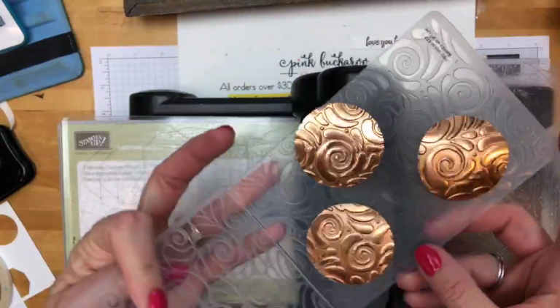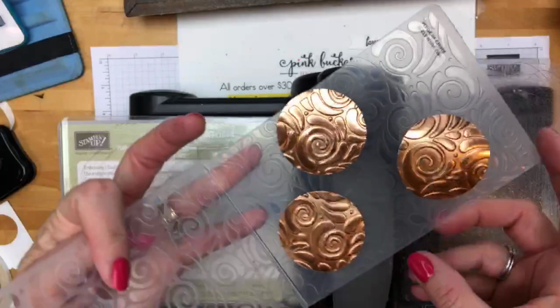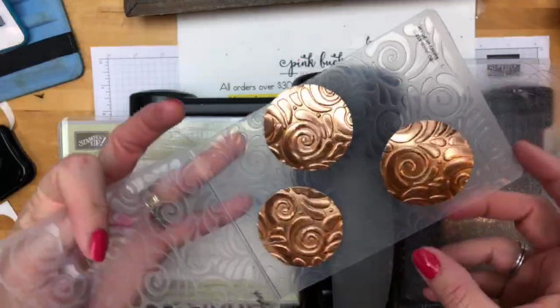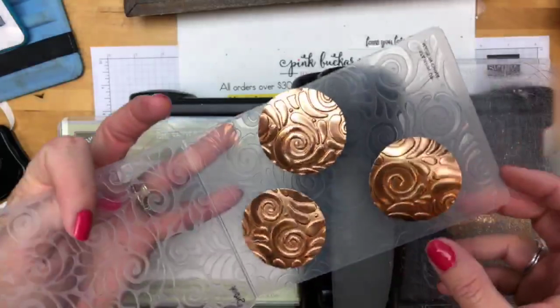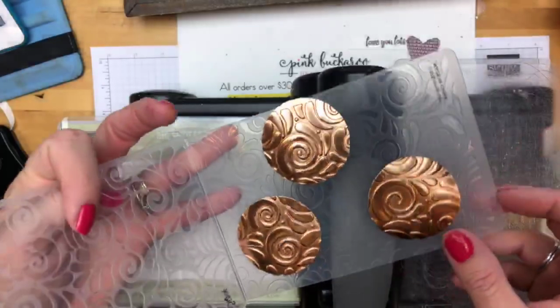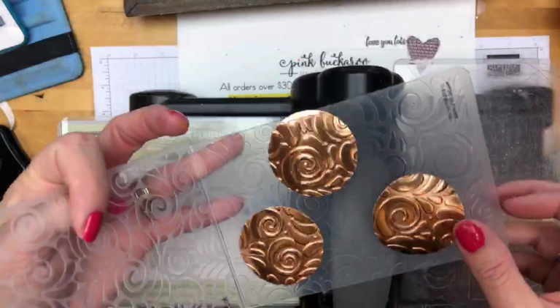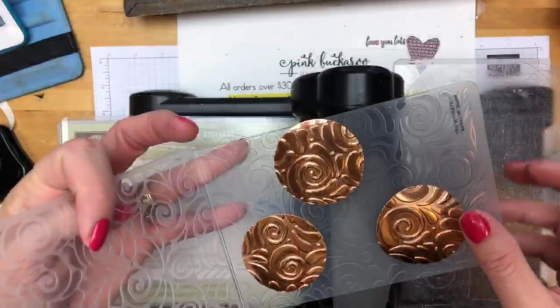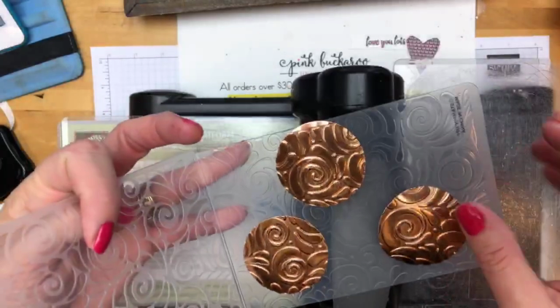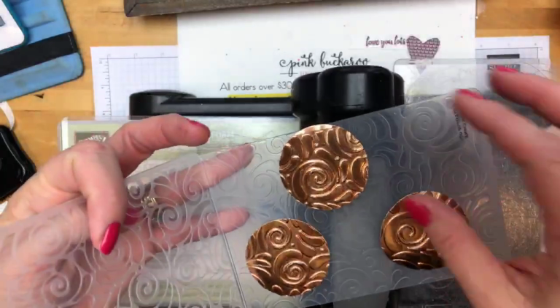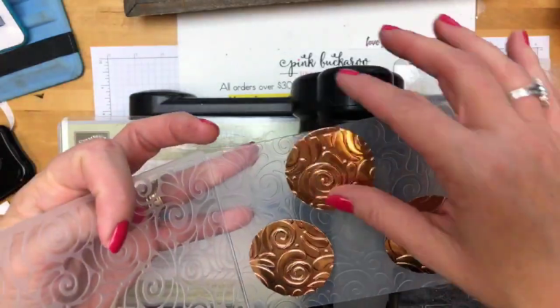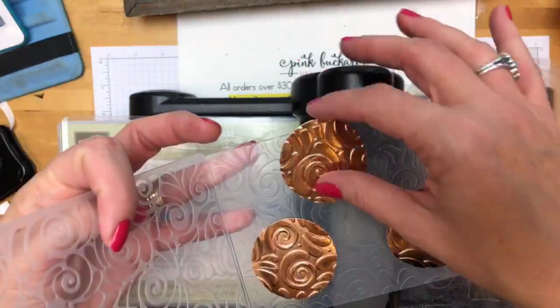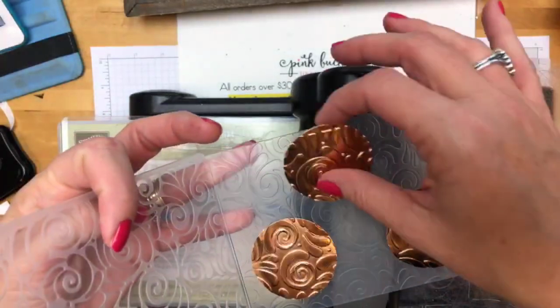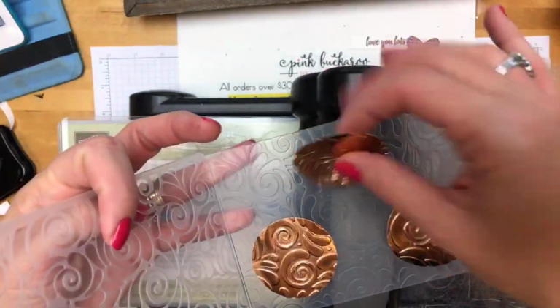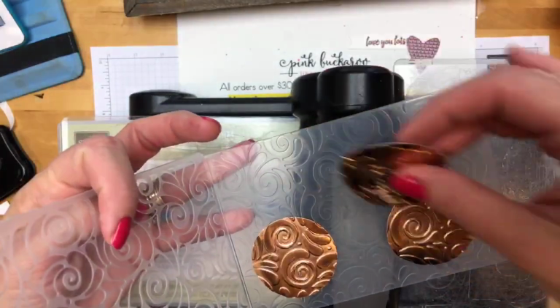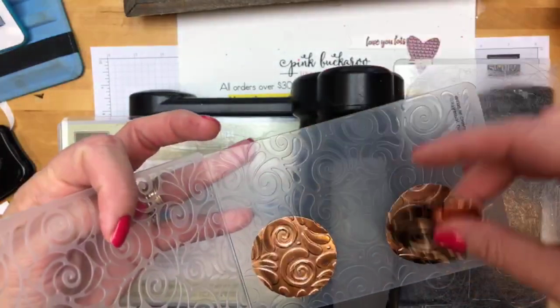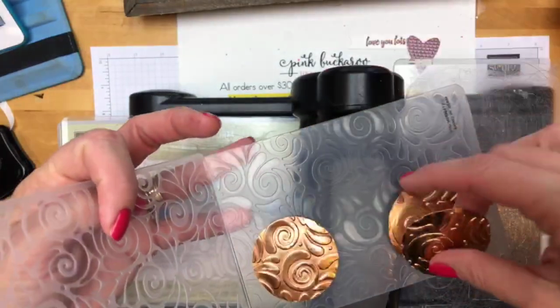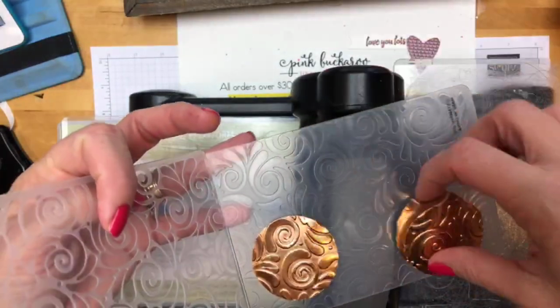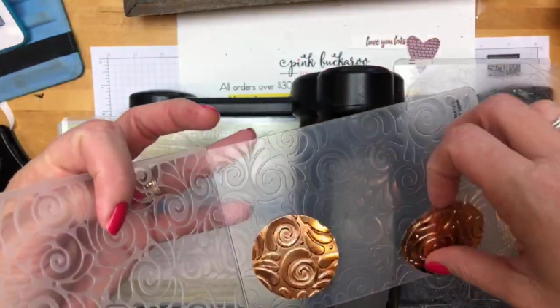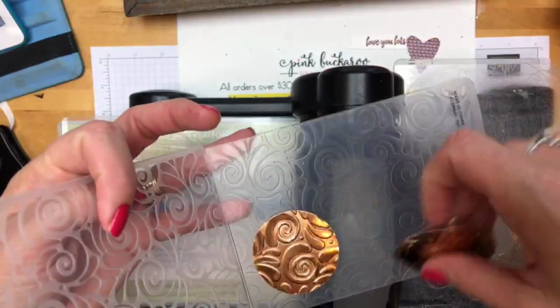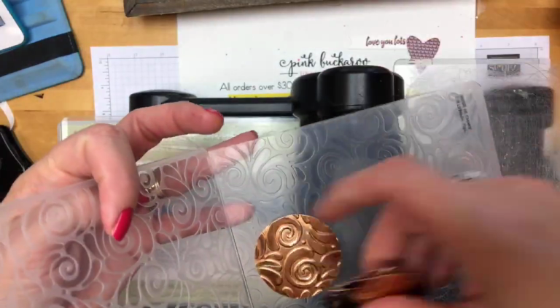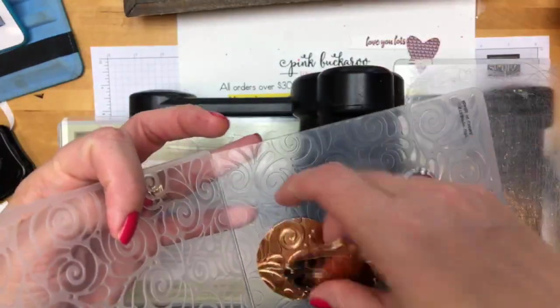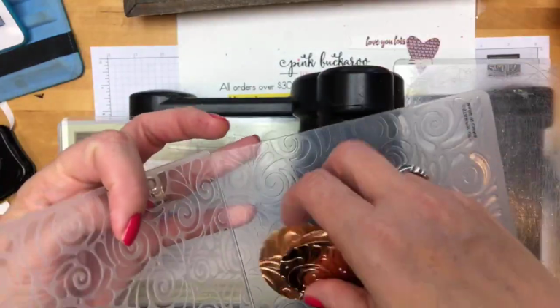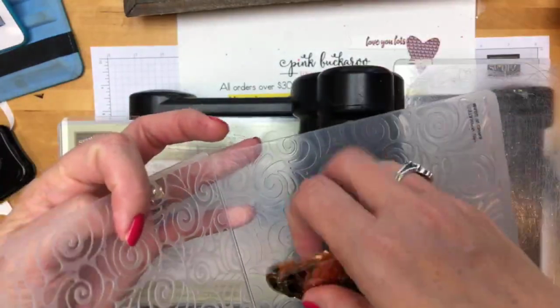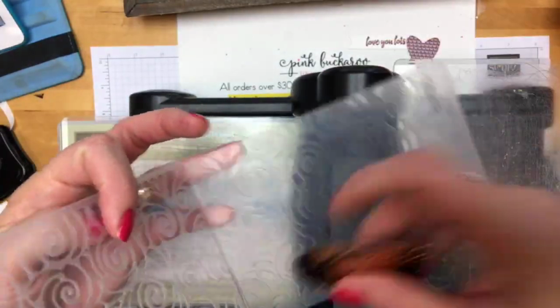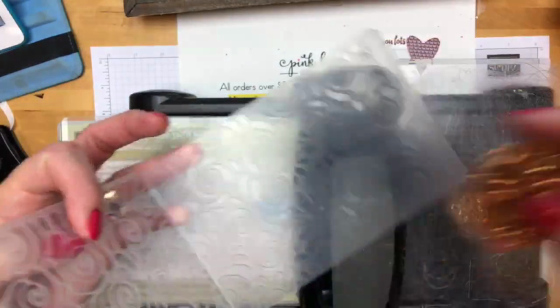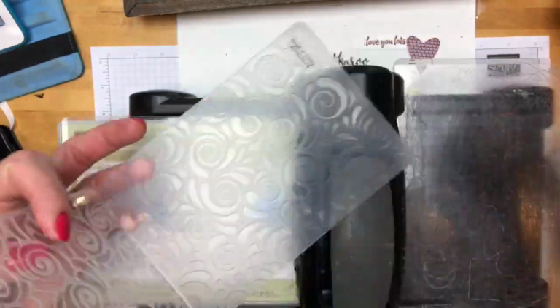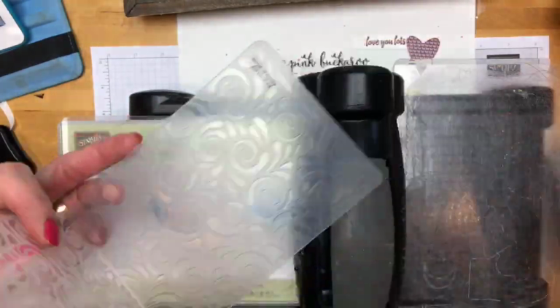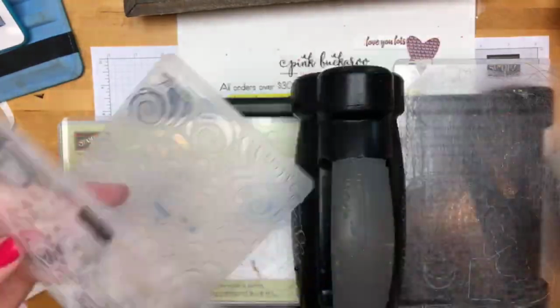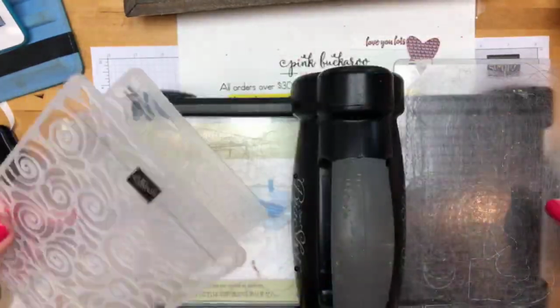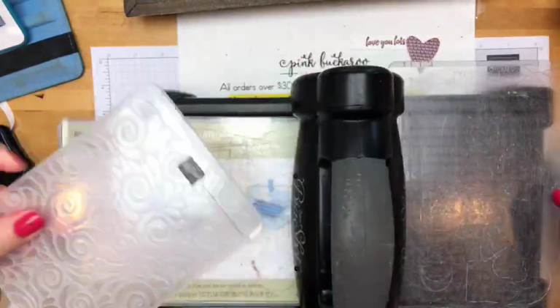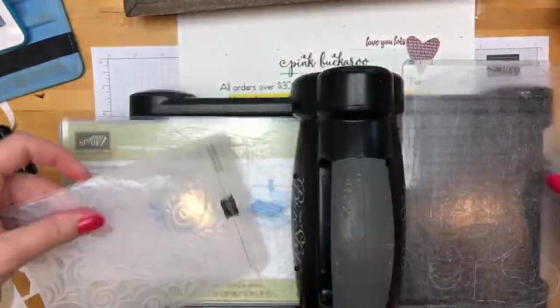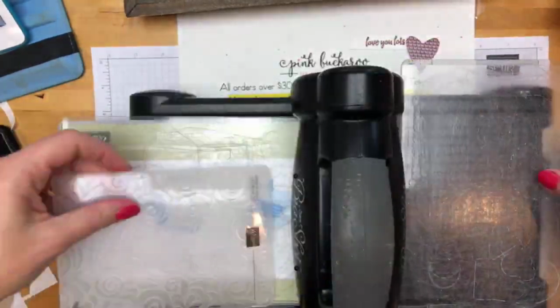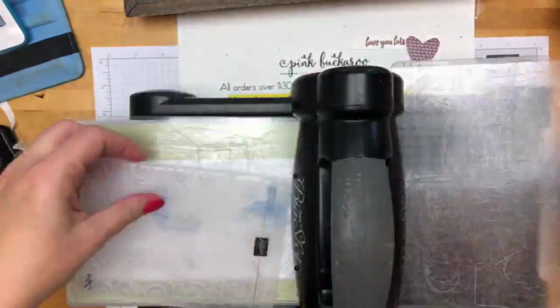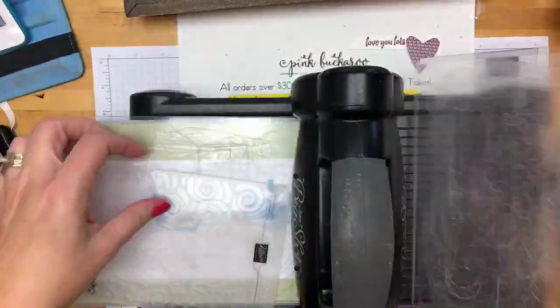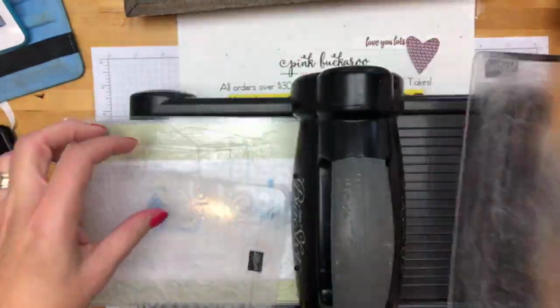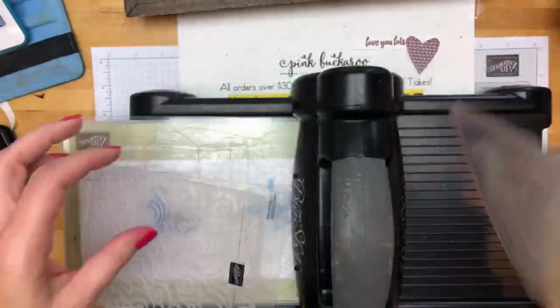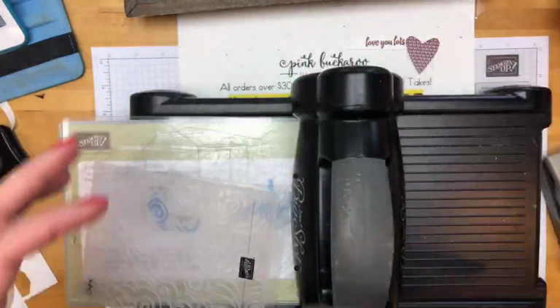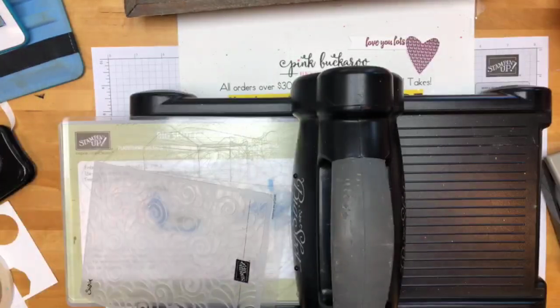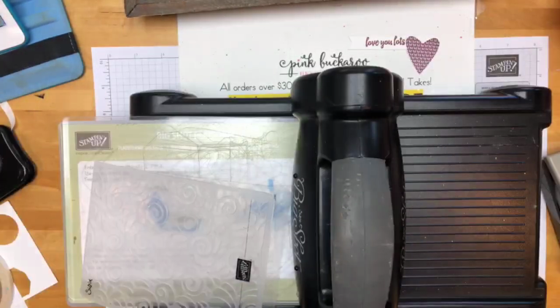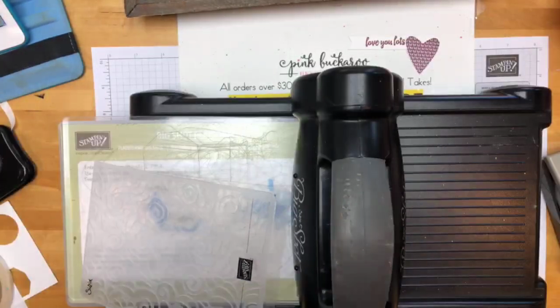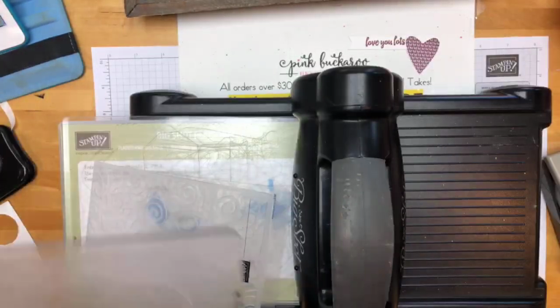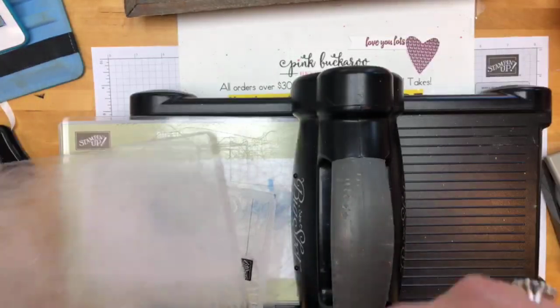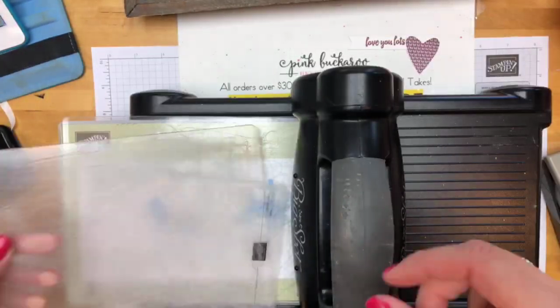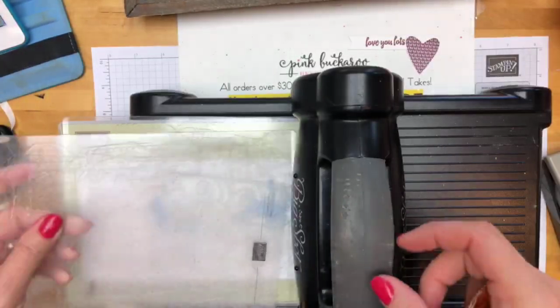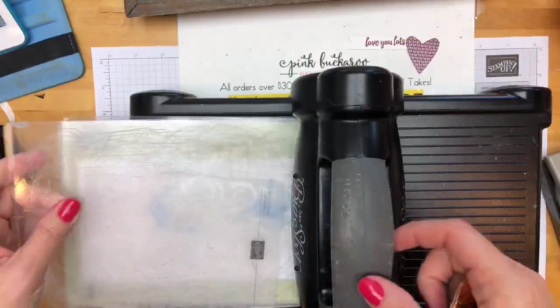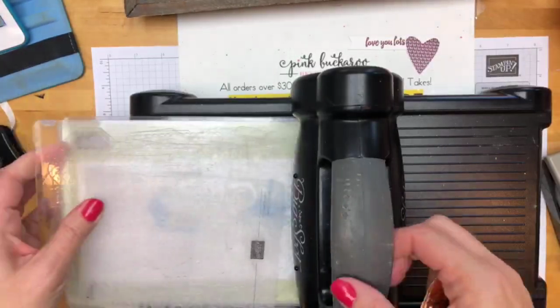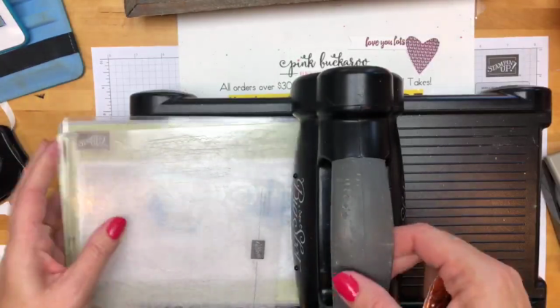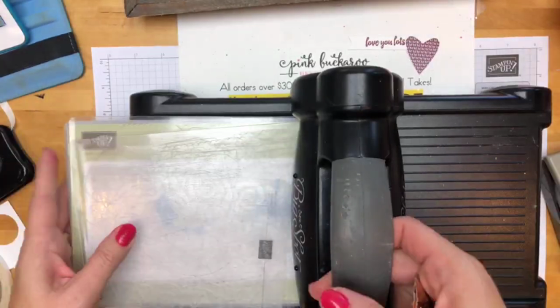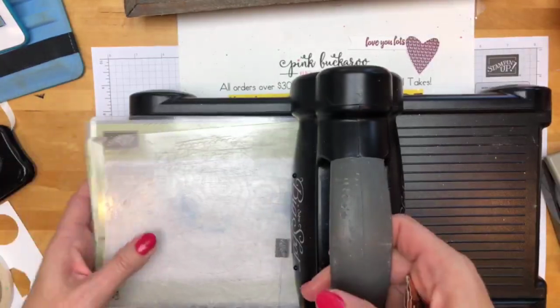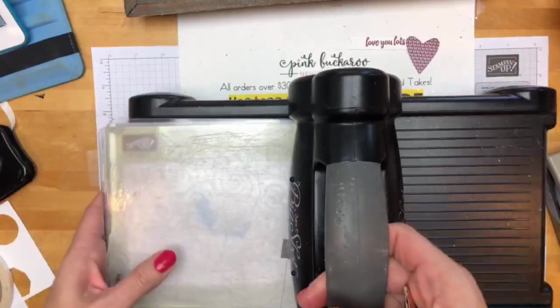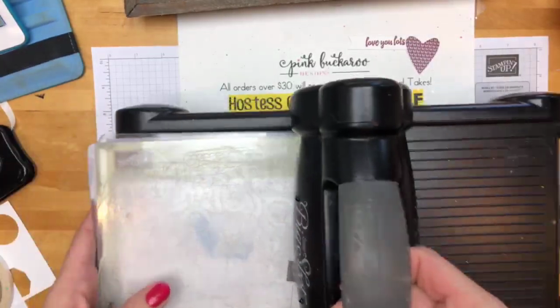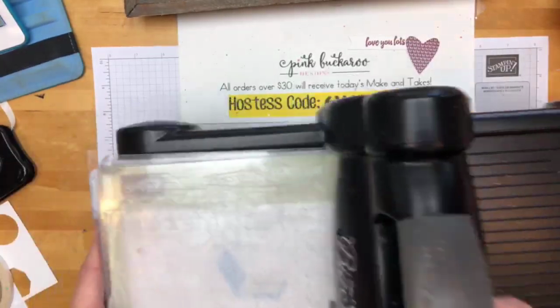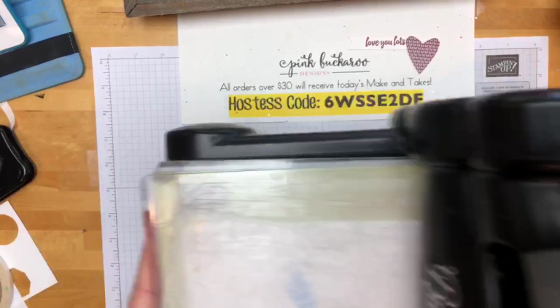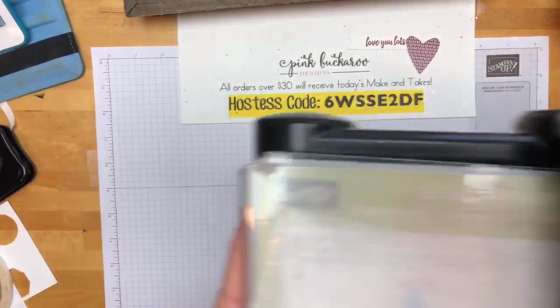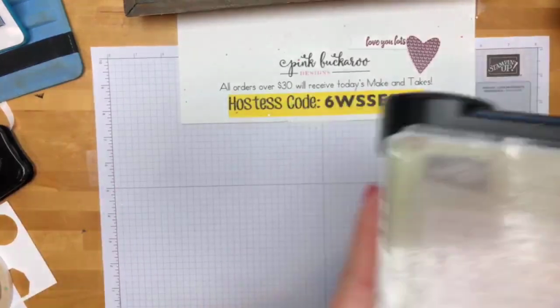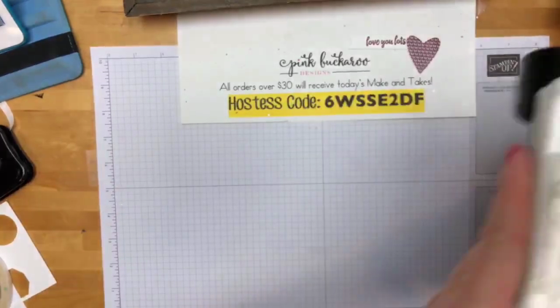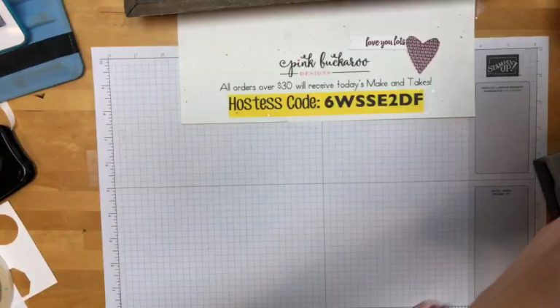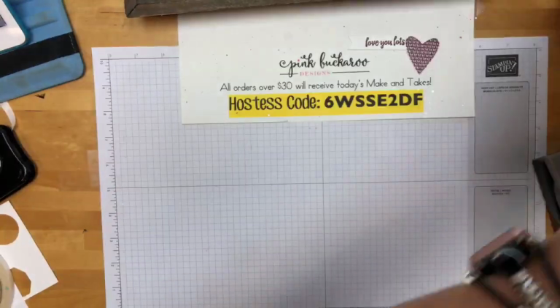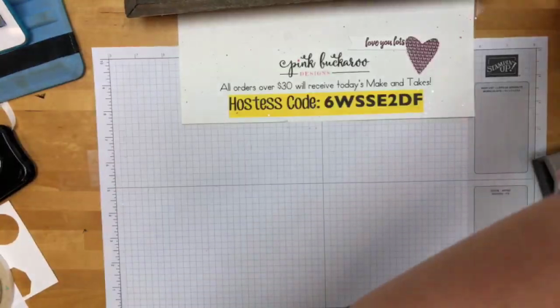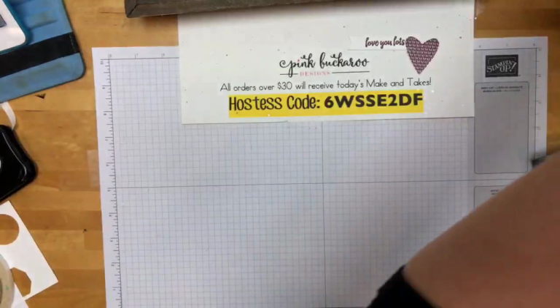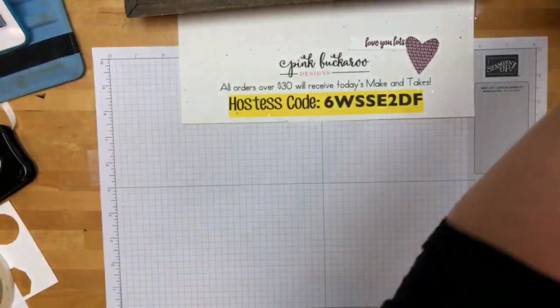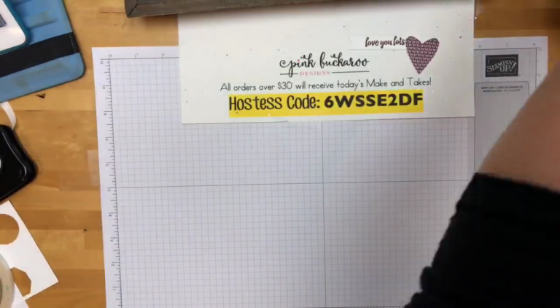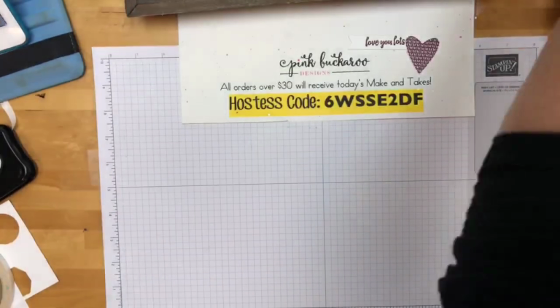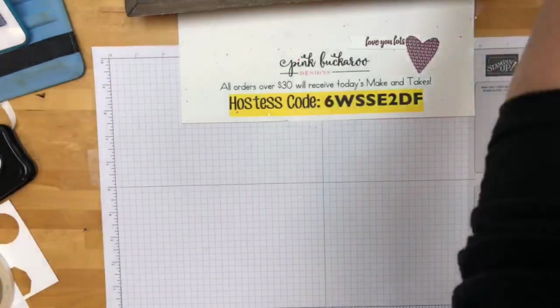Now let's emboss our copper foil circles with the swirls and curls embossing folder. When you have a one-sided paper, you want to make sure the part that pops out is coming out the front. You could have it debossed — everything pops in and goes out the back — but I want them all popping out. So to do that, make sure you put it face down on the side that has the Stampin' Up logo. Just put them in here like this. This is not one of our thick embossing folders, so you're going to use both of your plates. The swirls and curls is super cute and I love the way it looks with the copper — aren't those pretty?